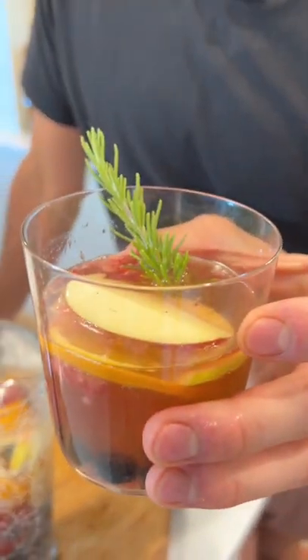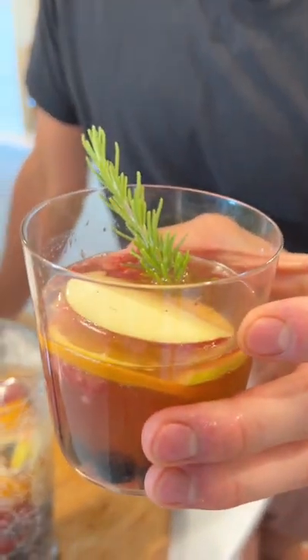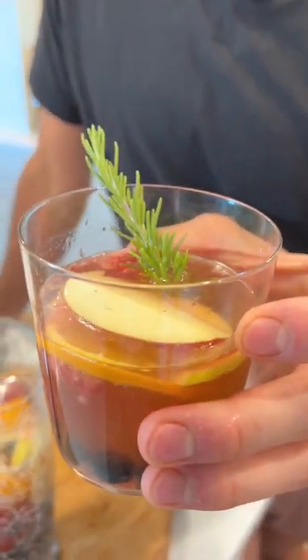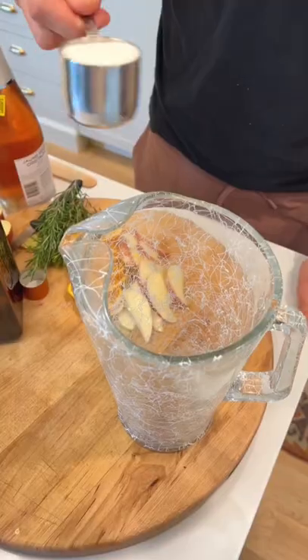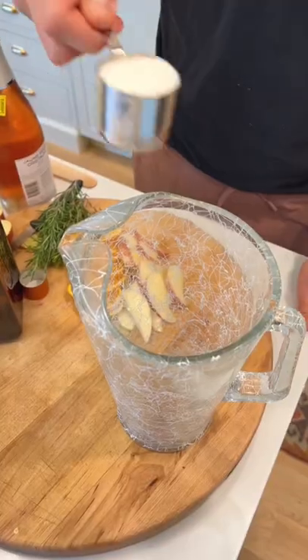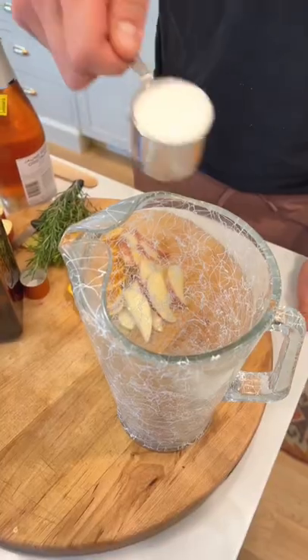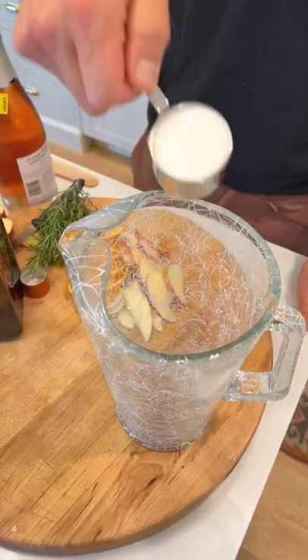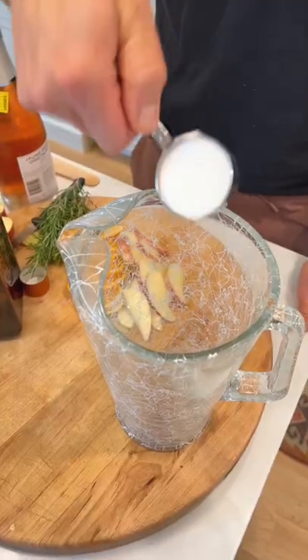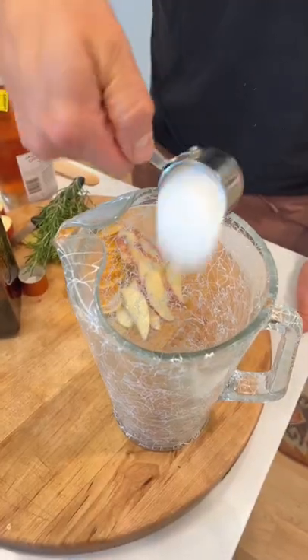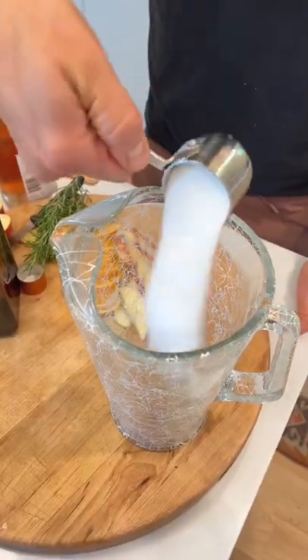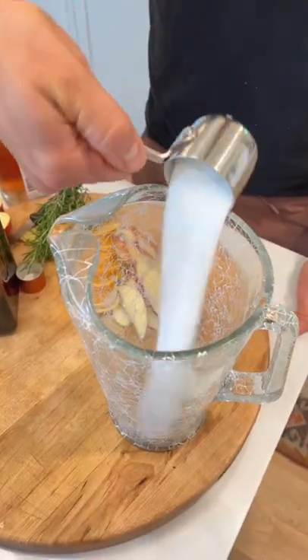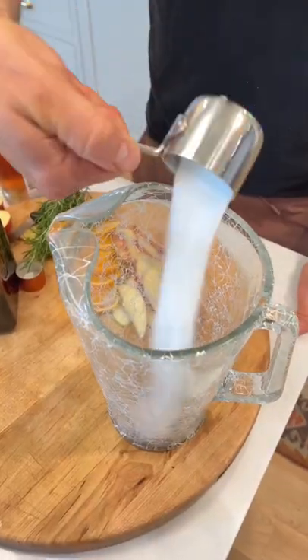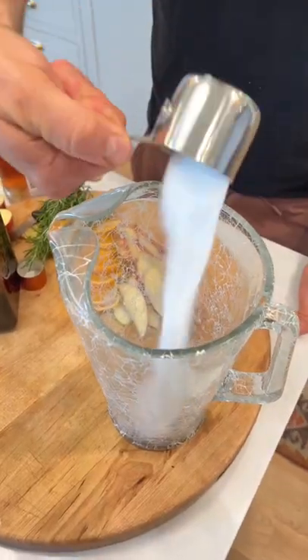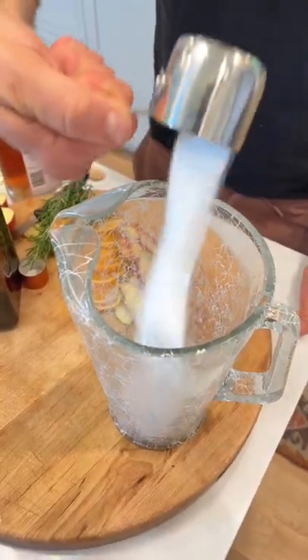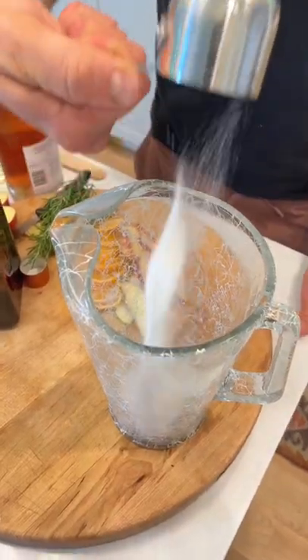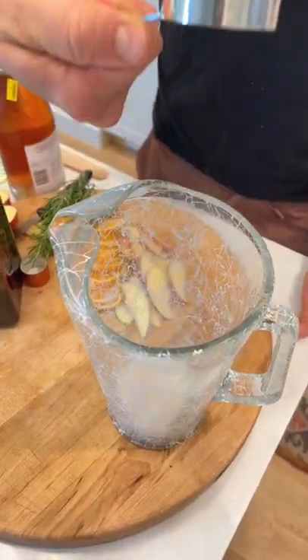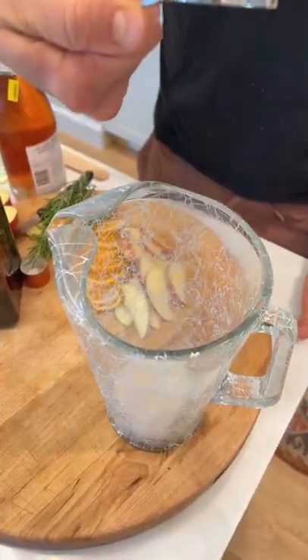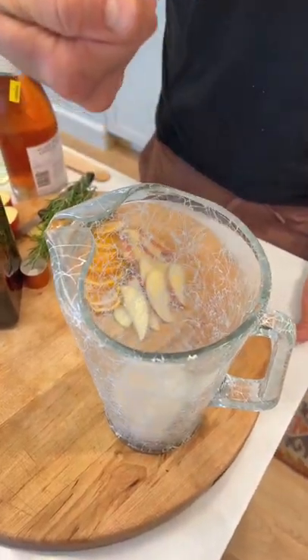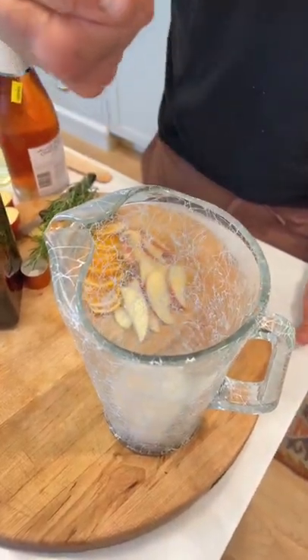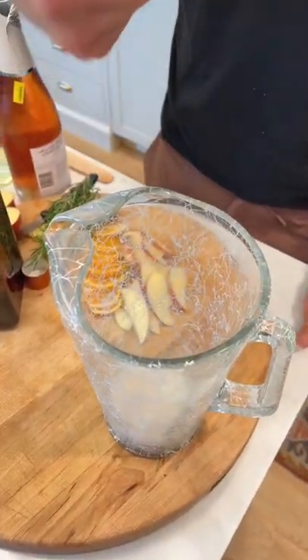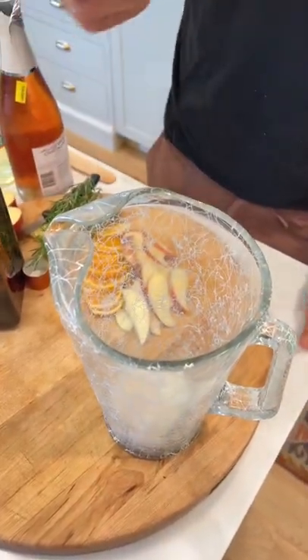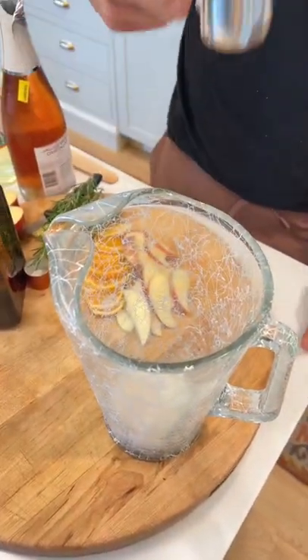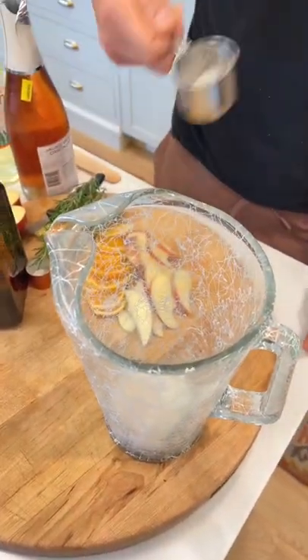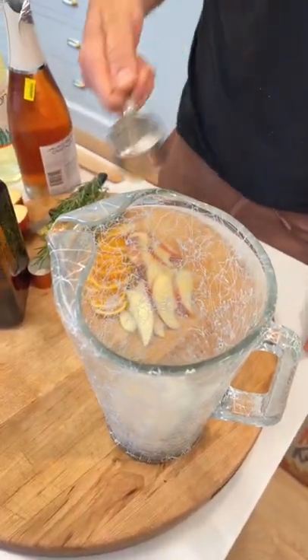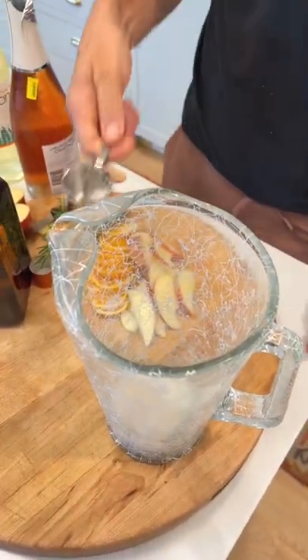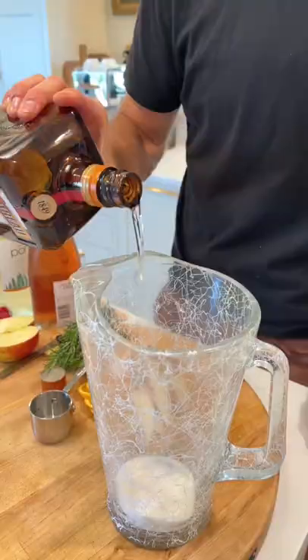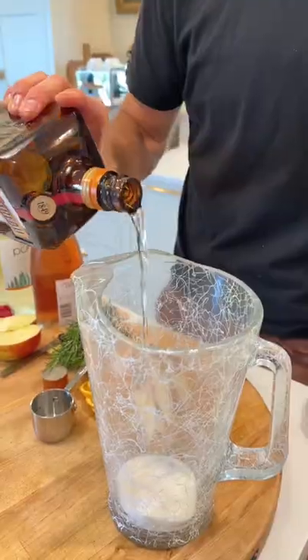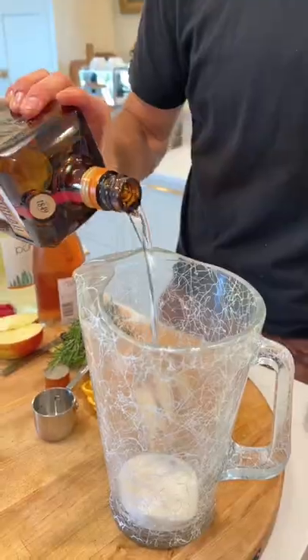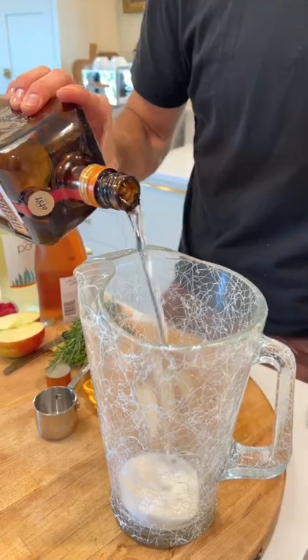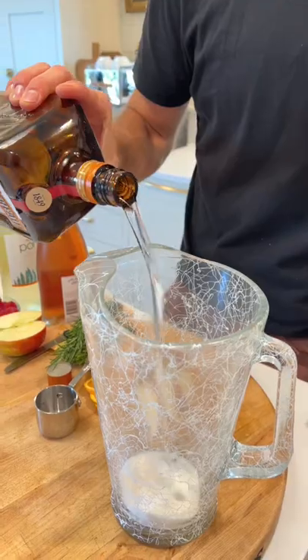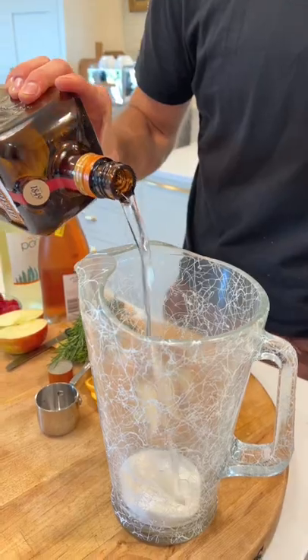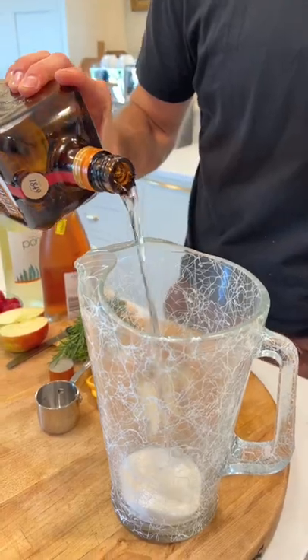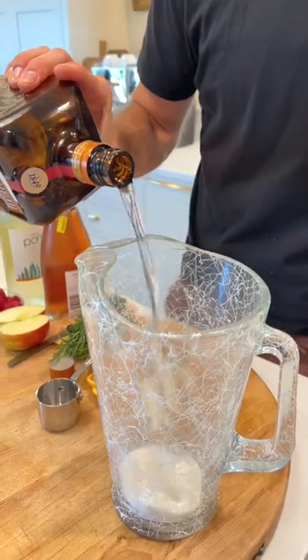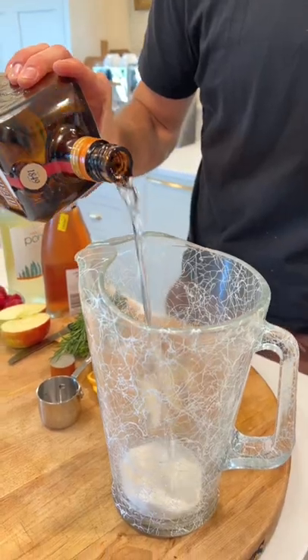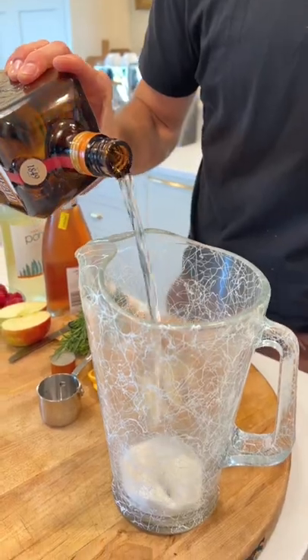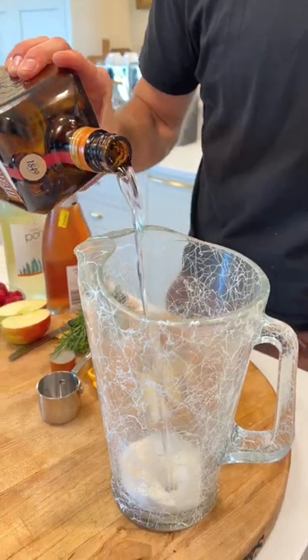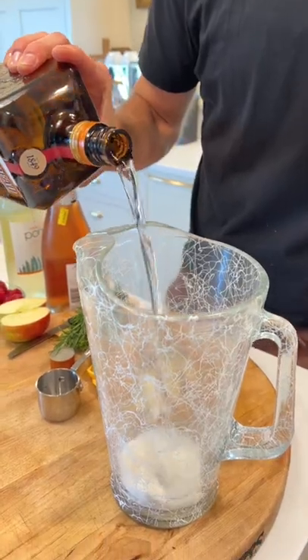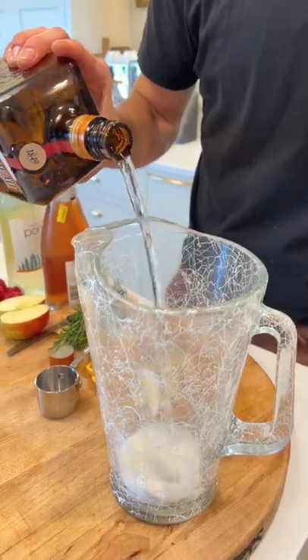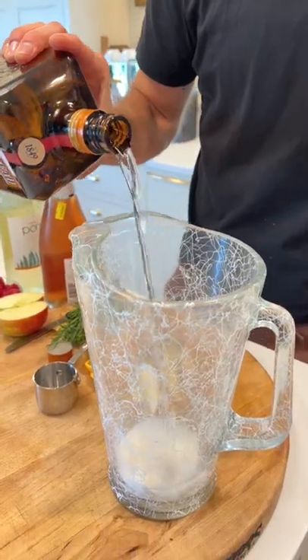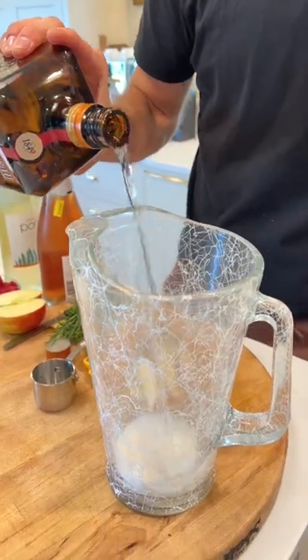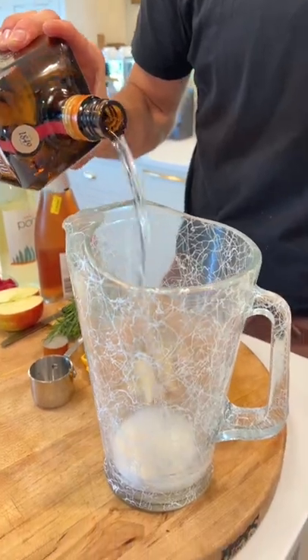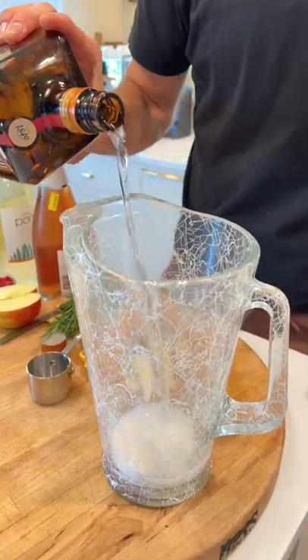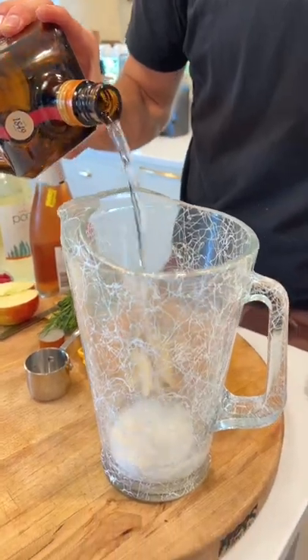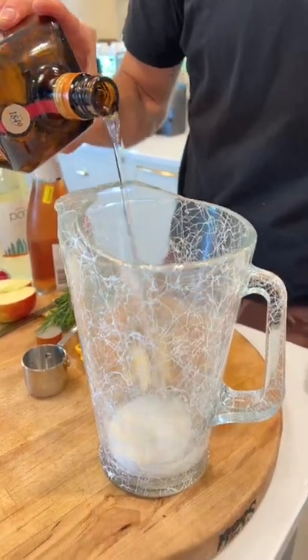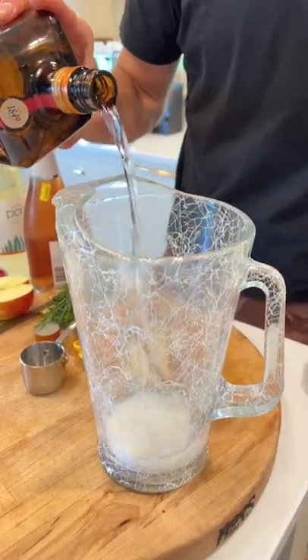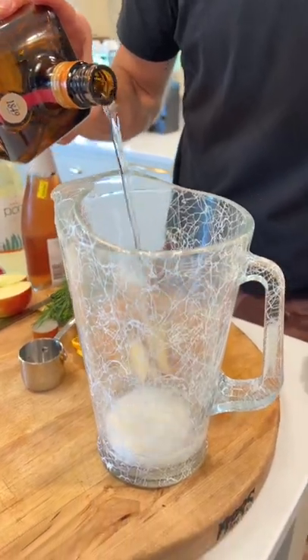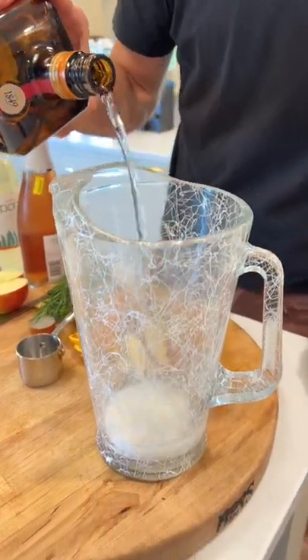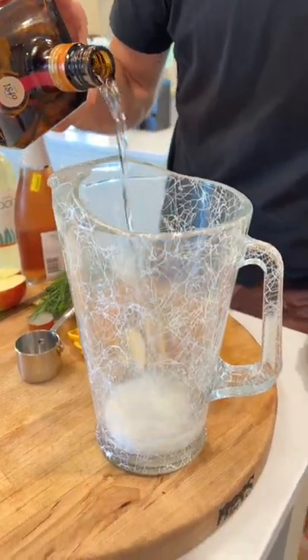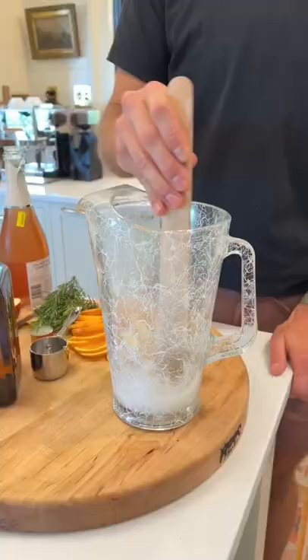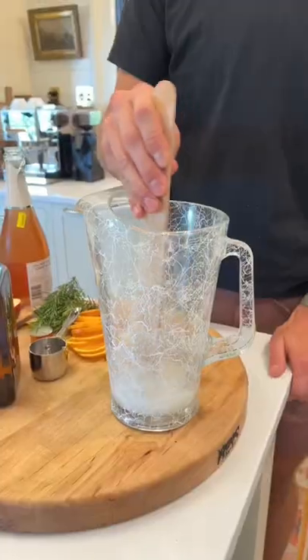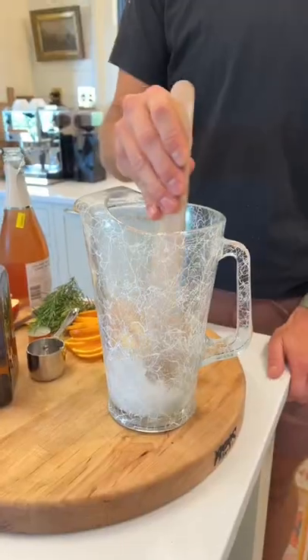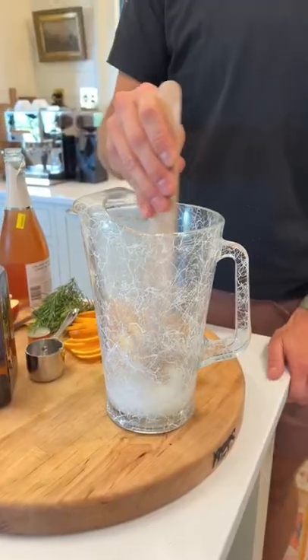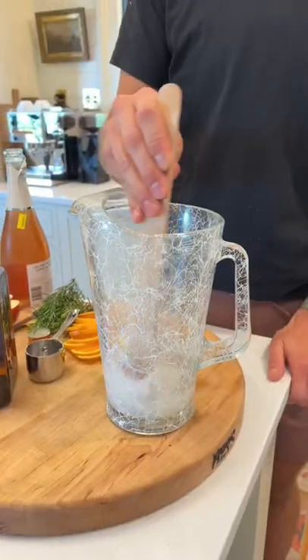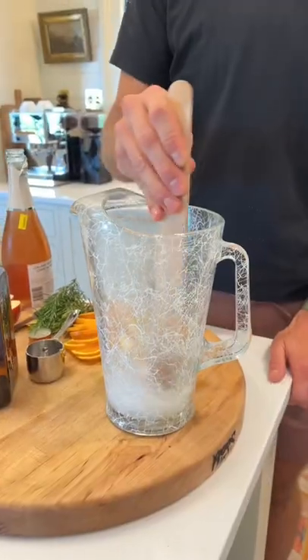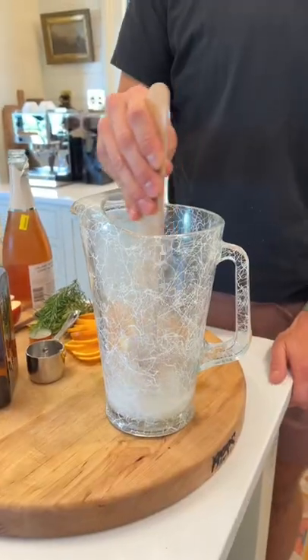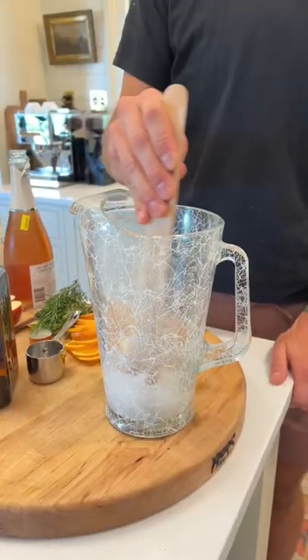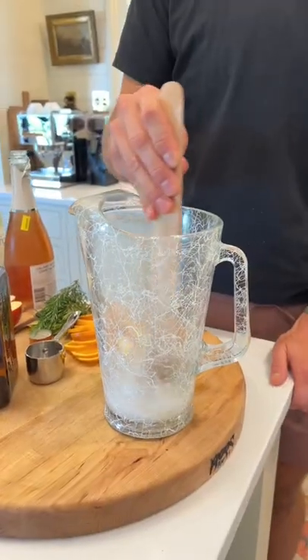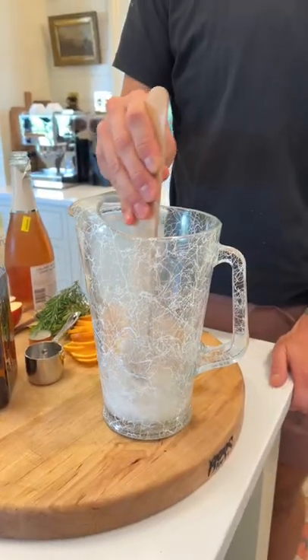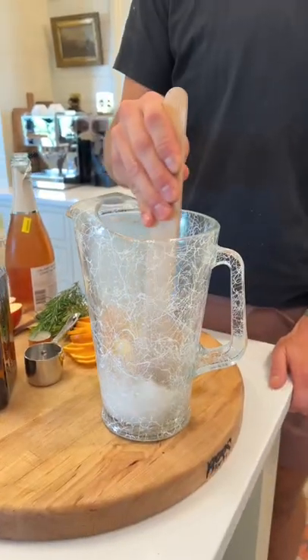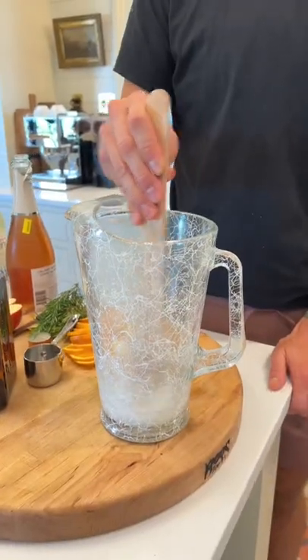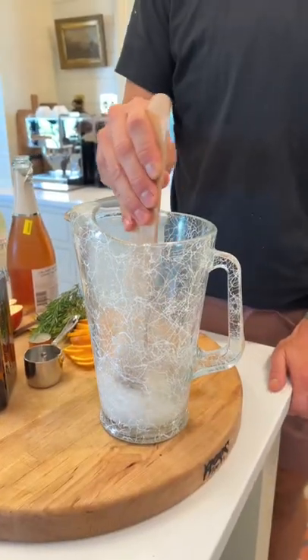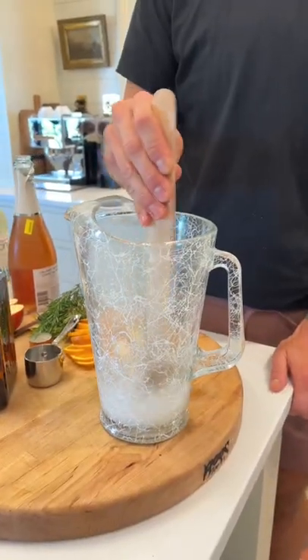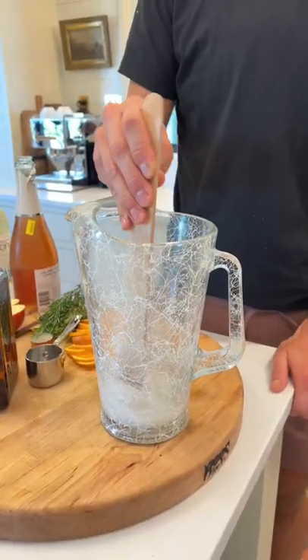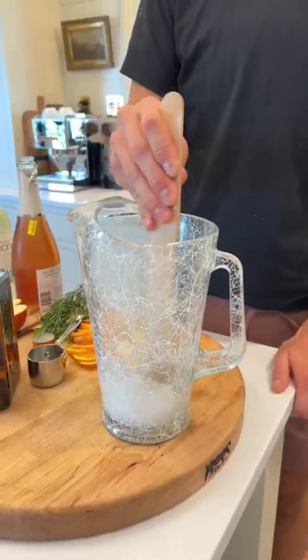In a large pitcher, add 1 quarter cup of sugar and a half cup of Cointreau. Stir that together till the sugar is dissolved.